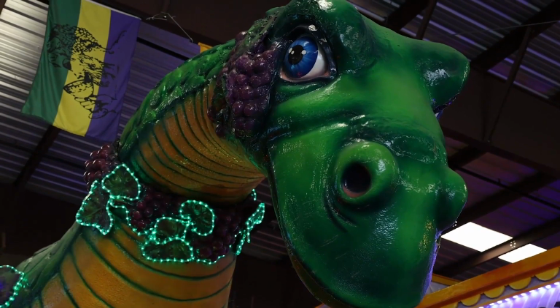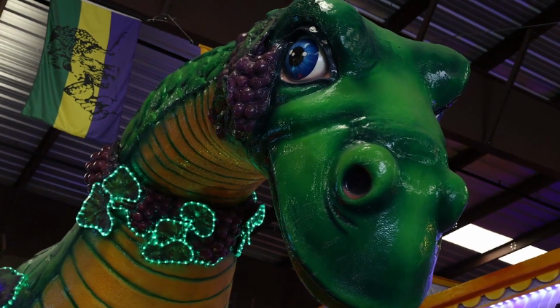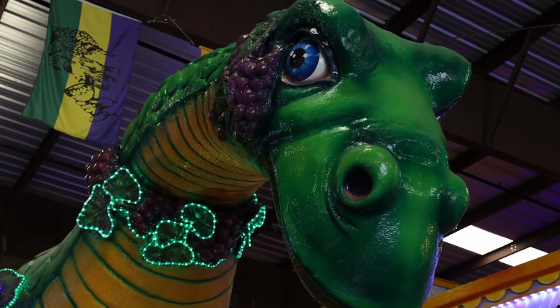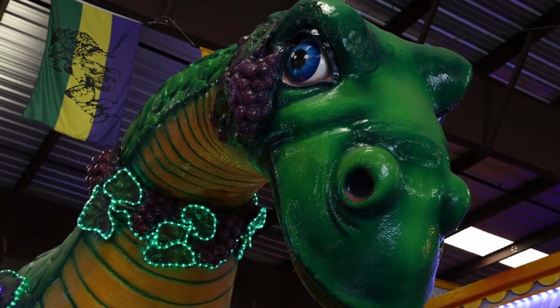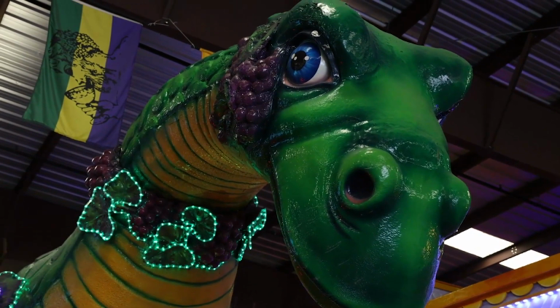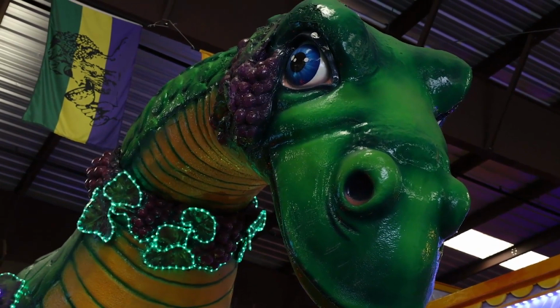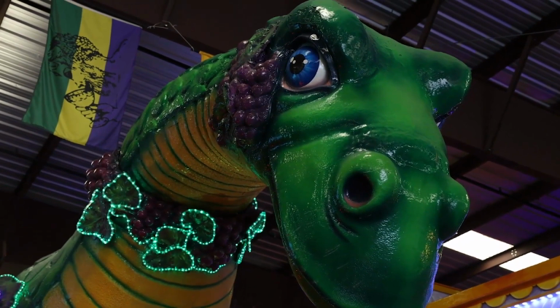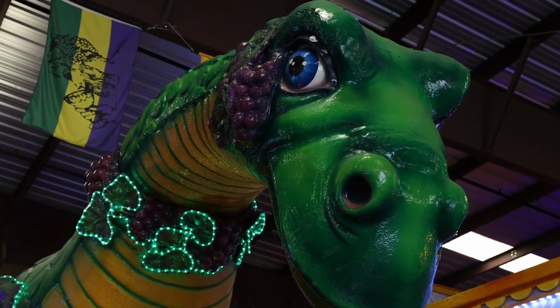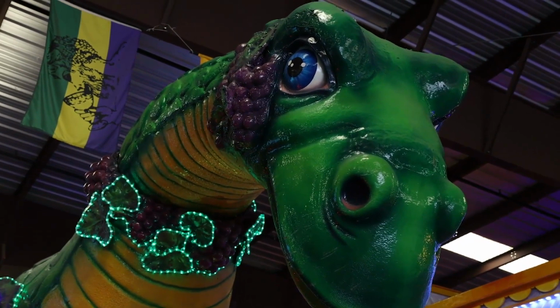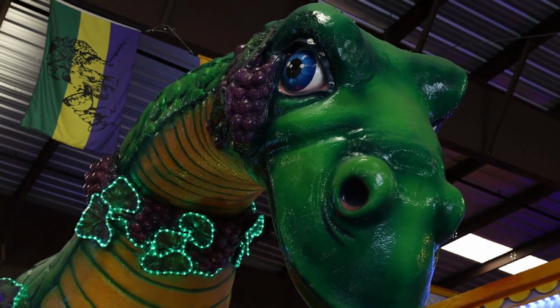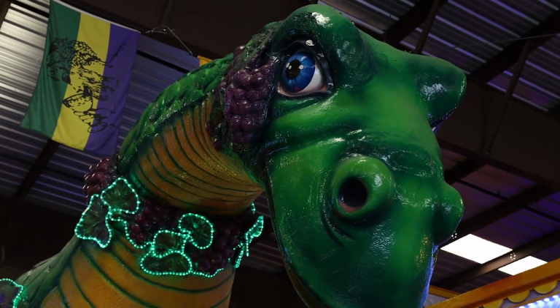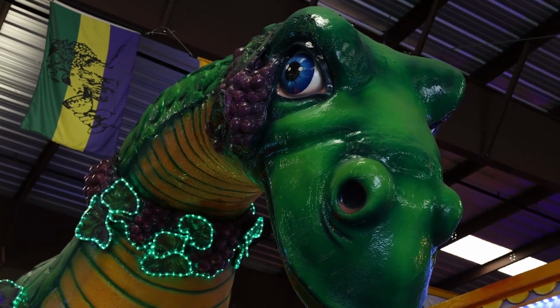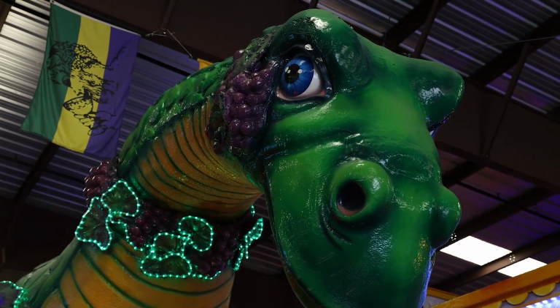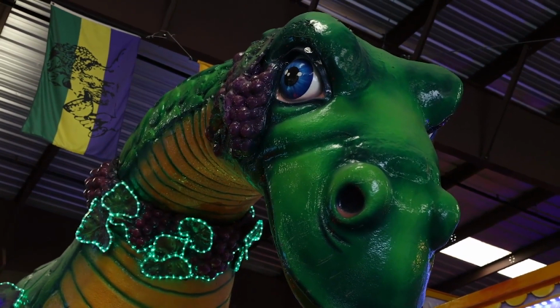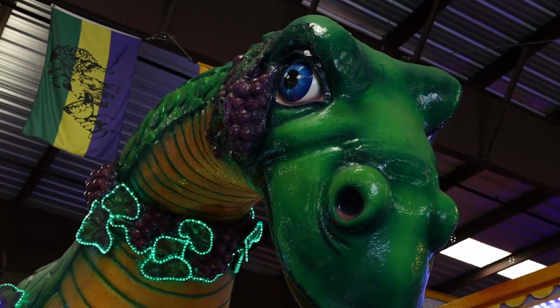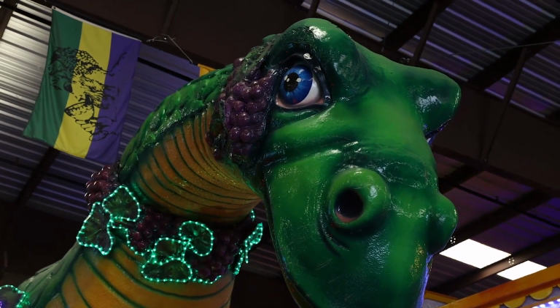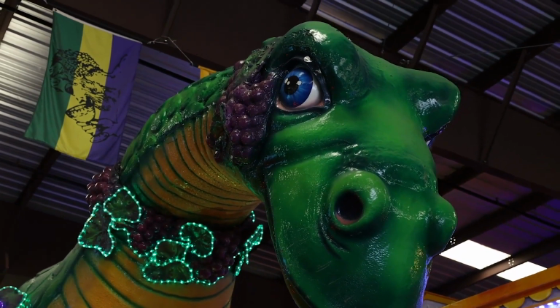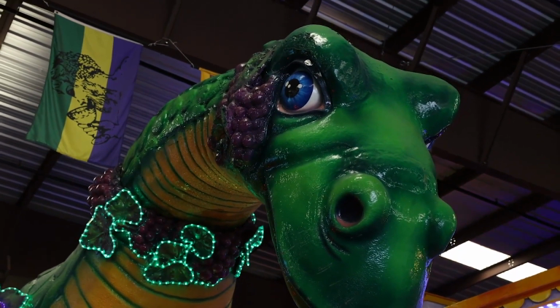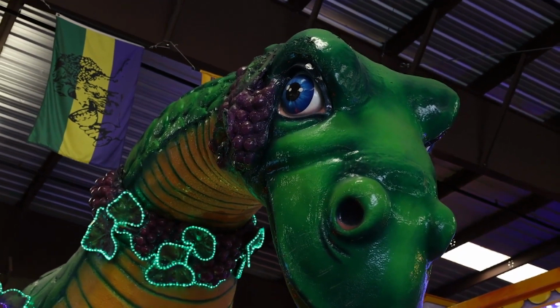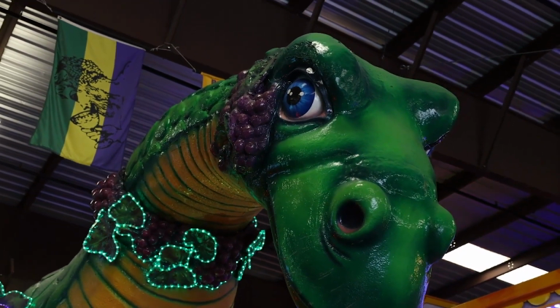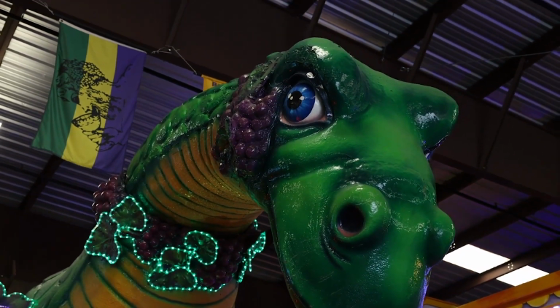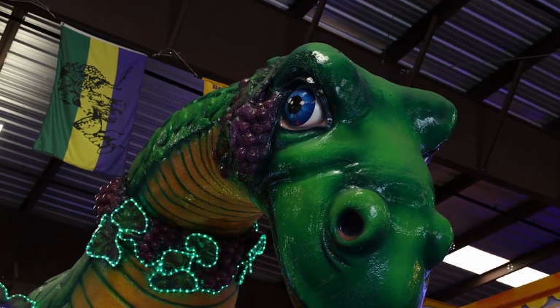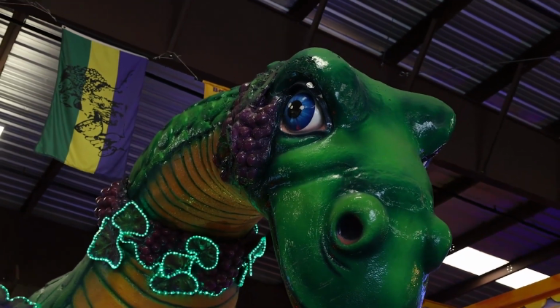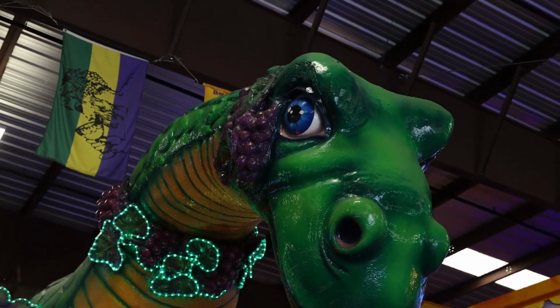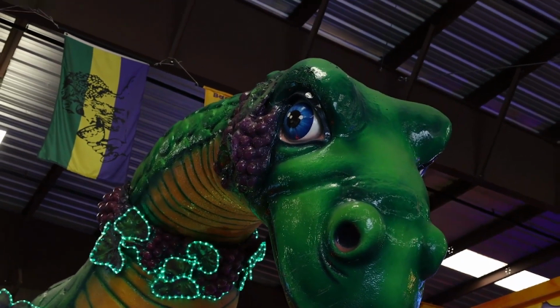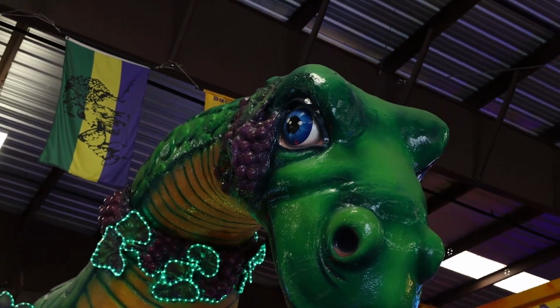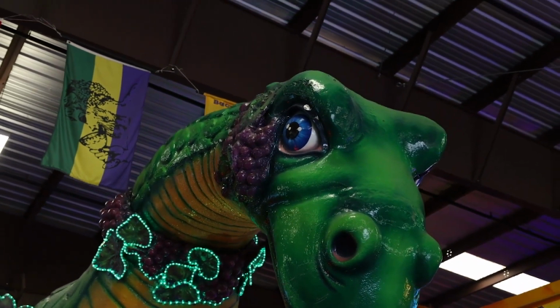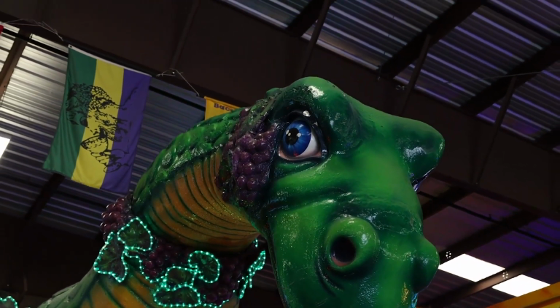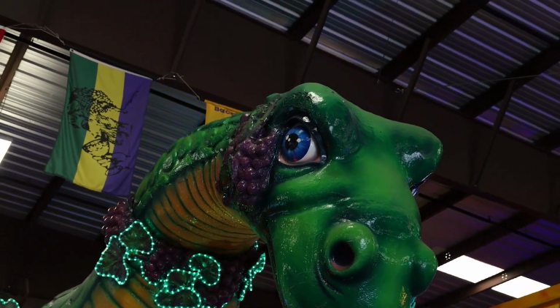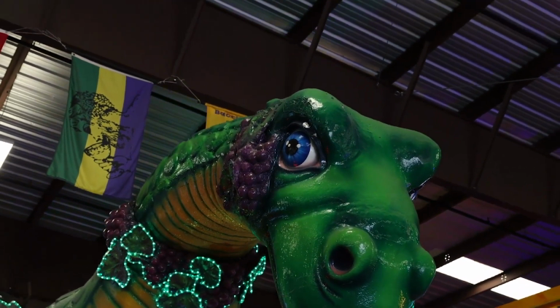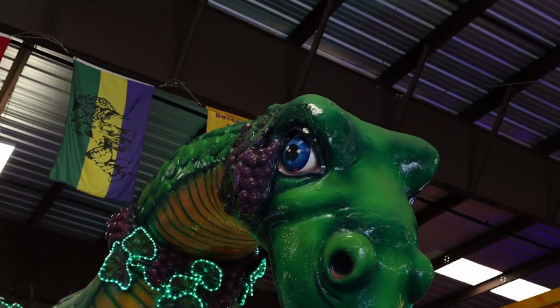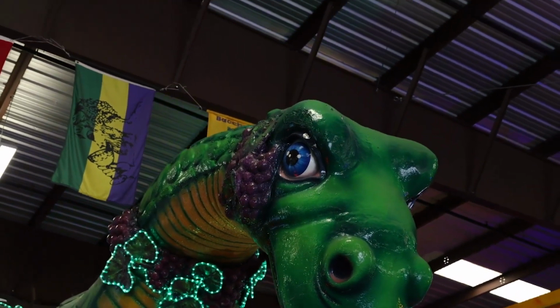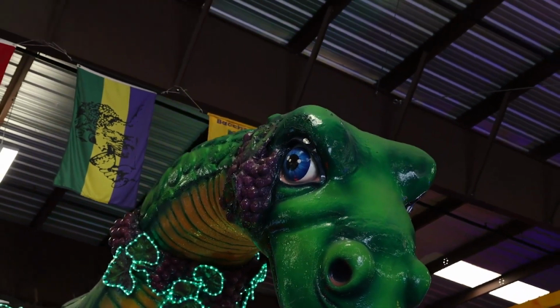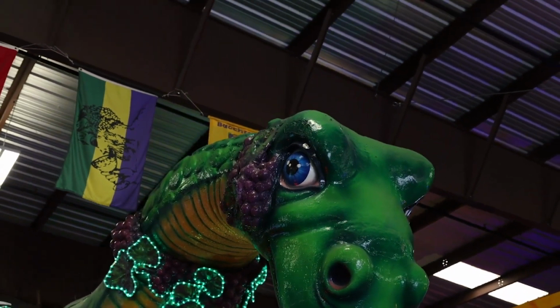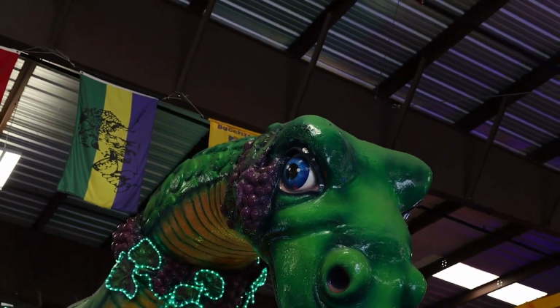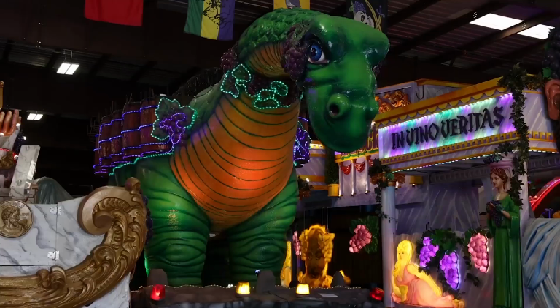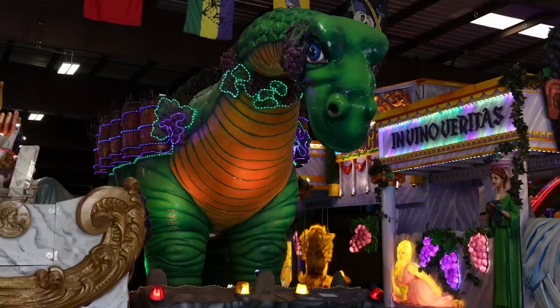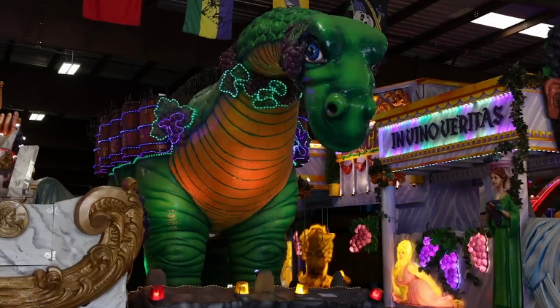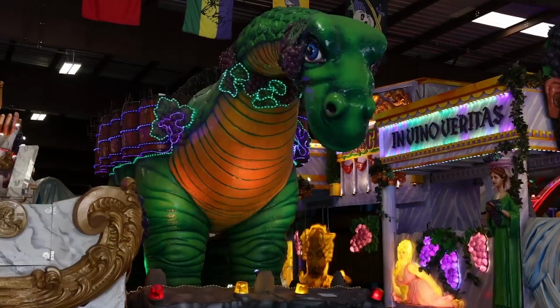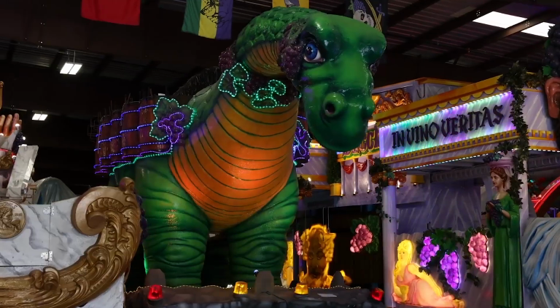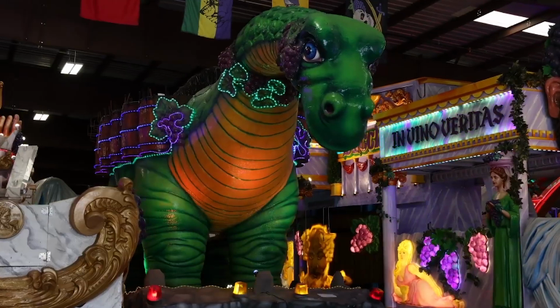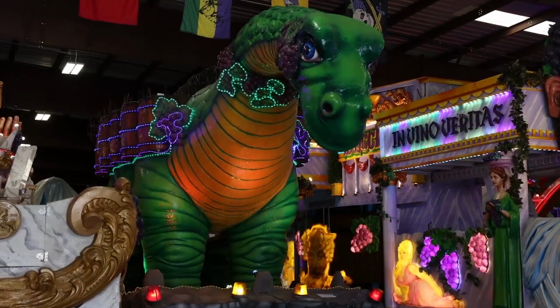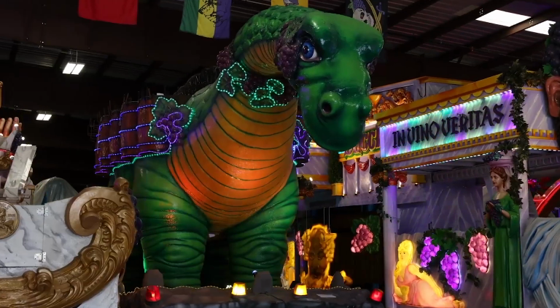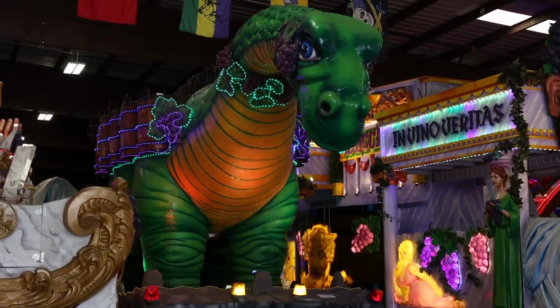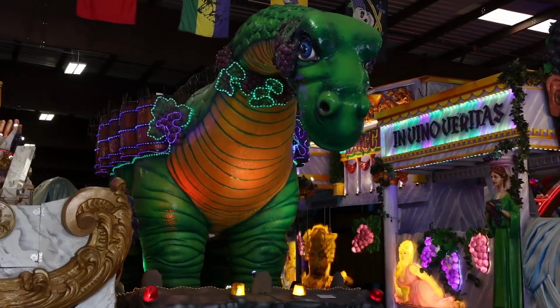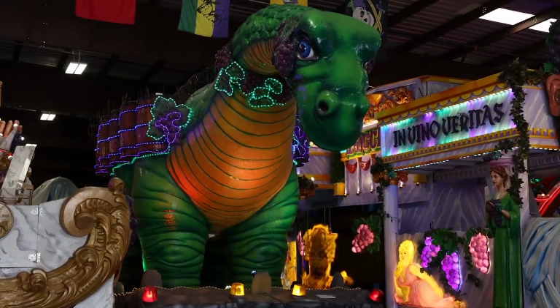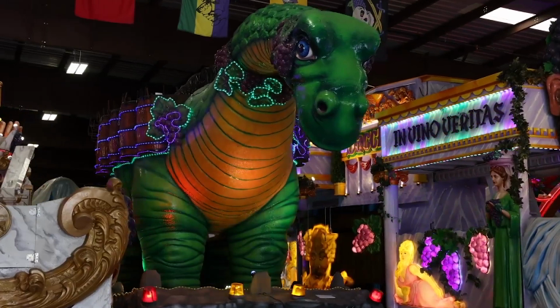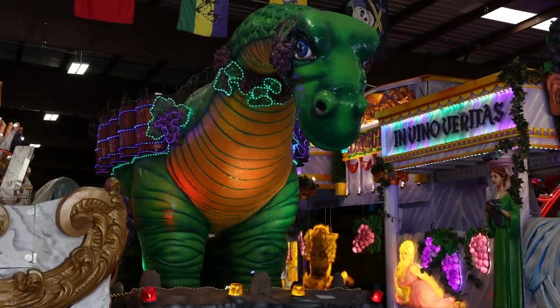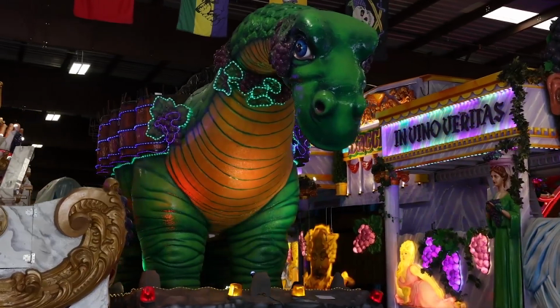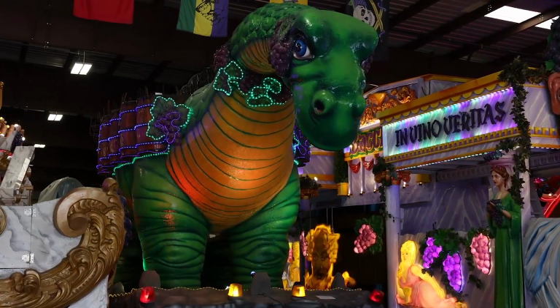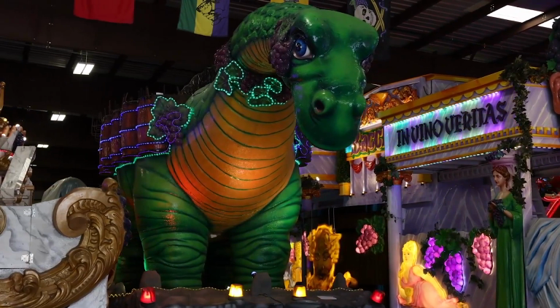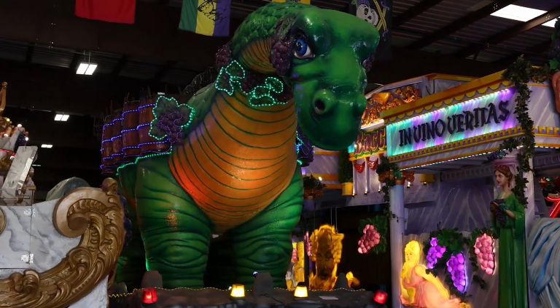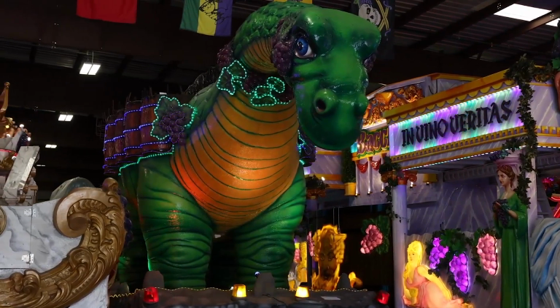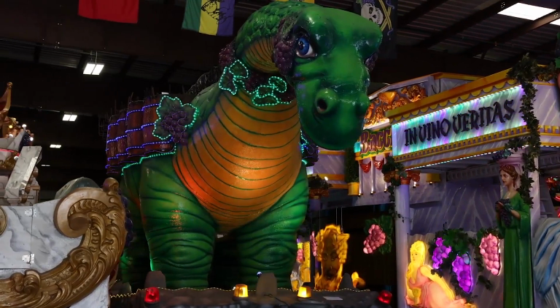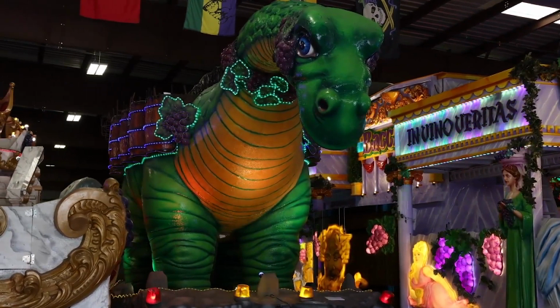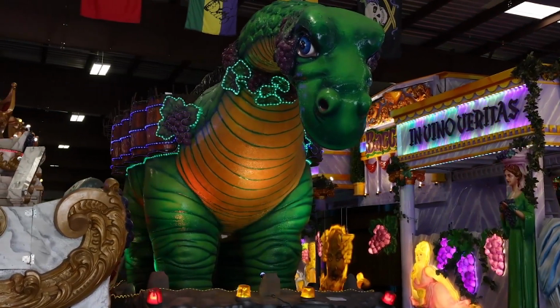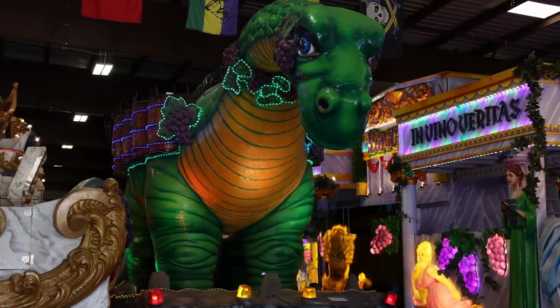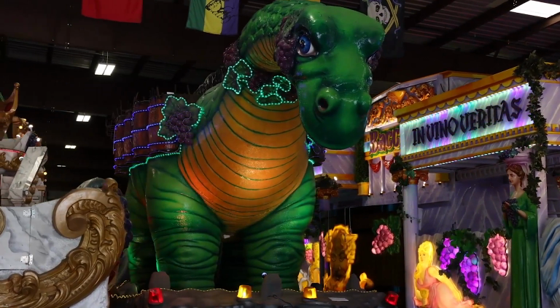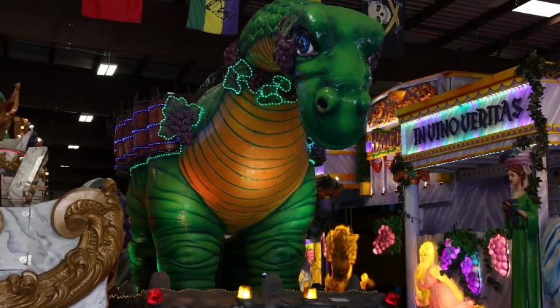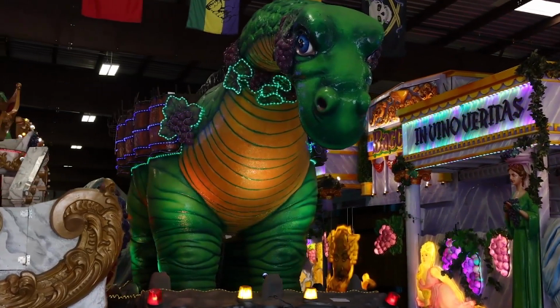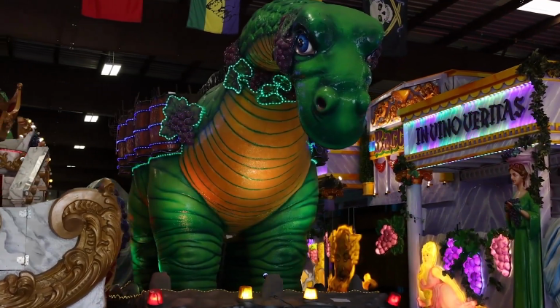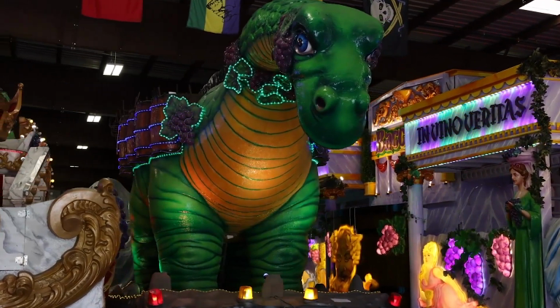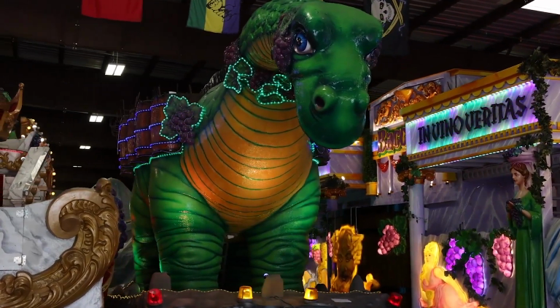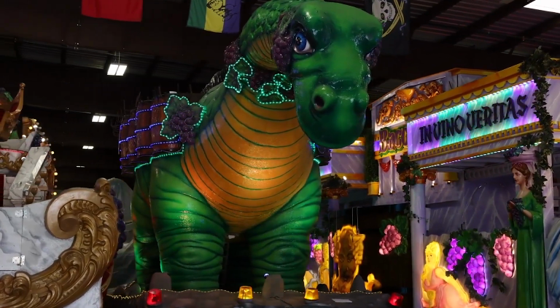I think my favorite, though, is the Bacchusaurus. He's just such a large, gentle giant. I think he's the perfect float for our krewe.